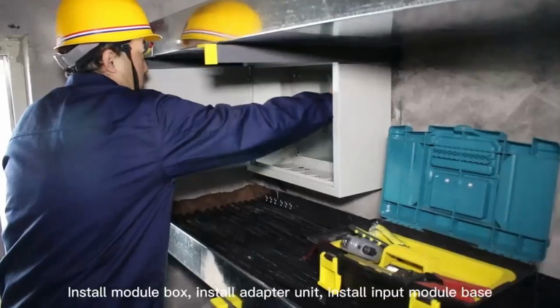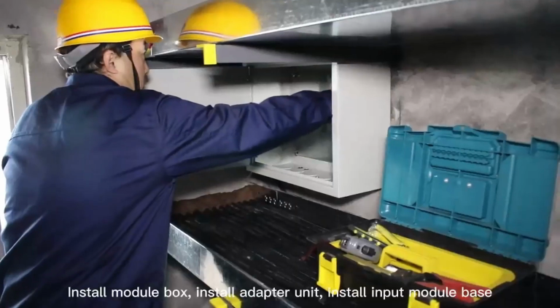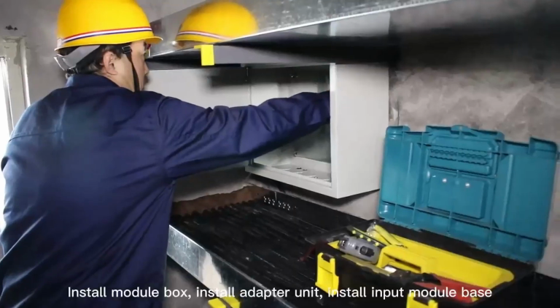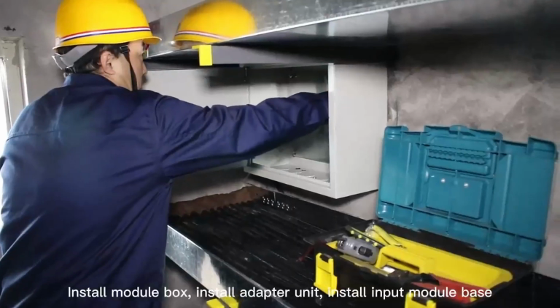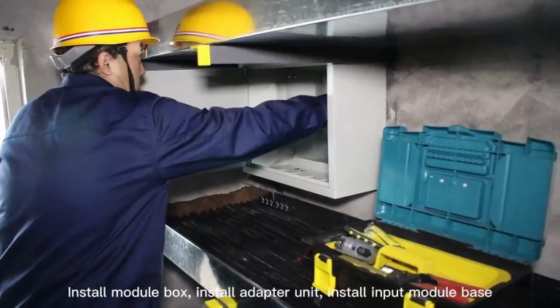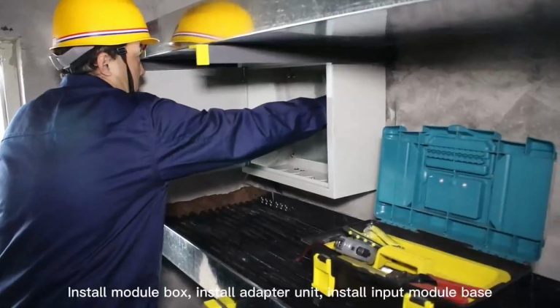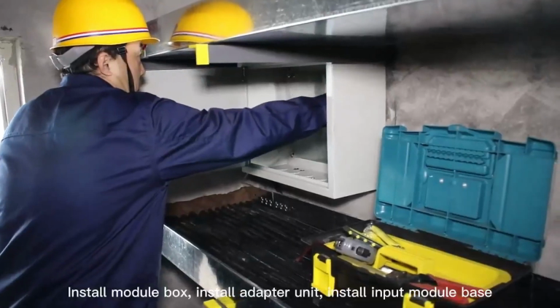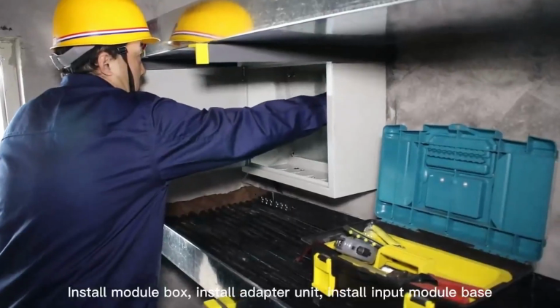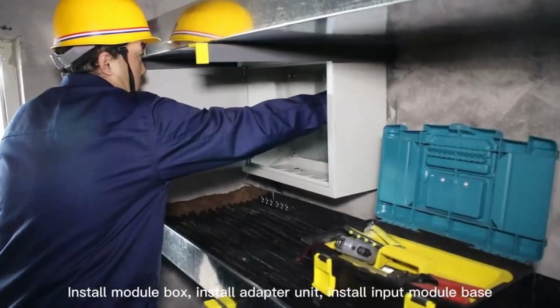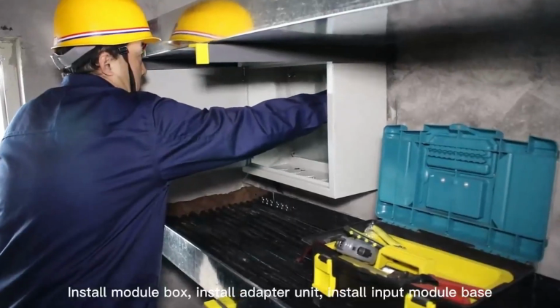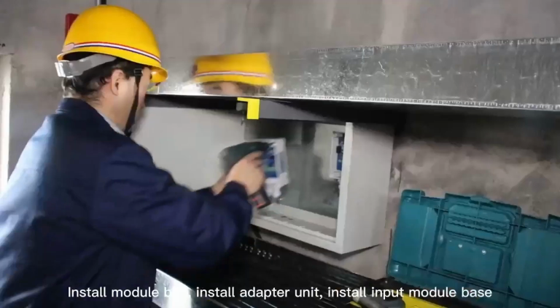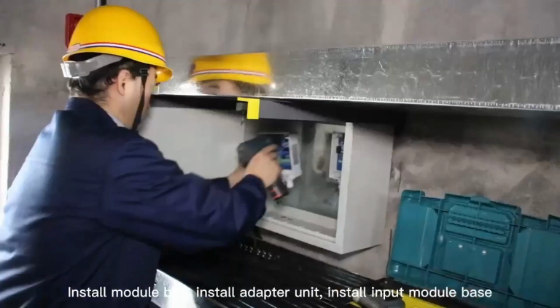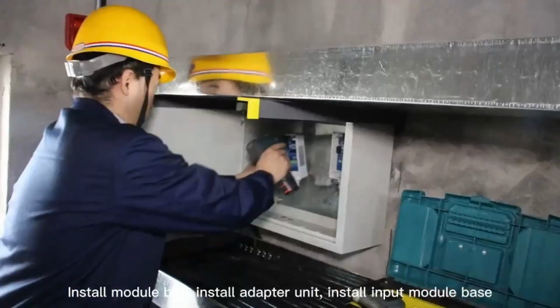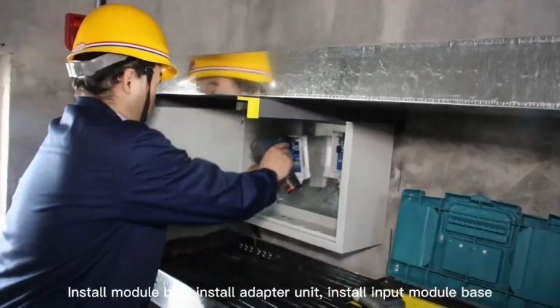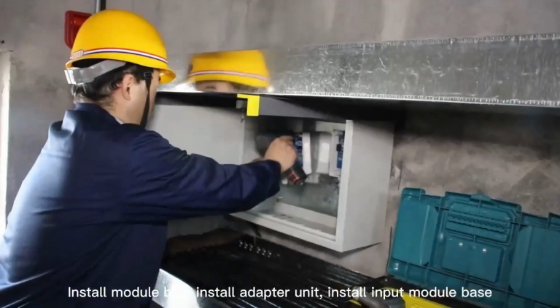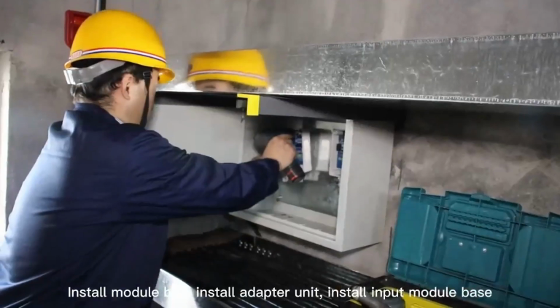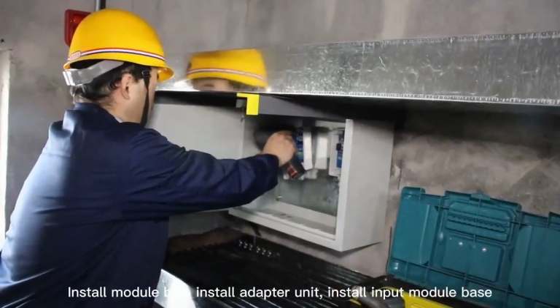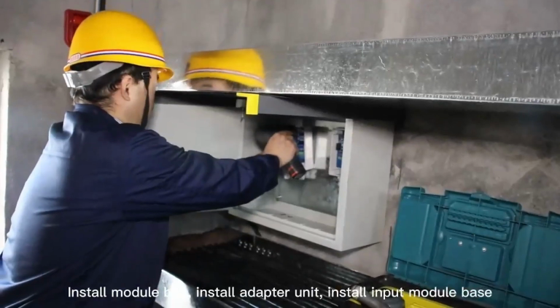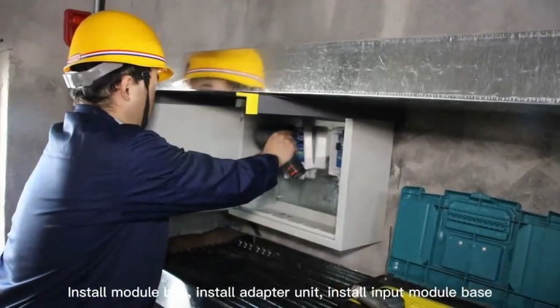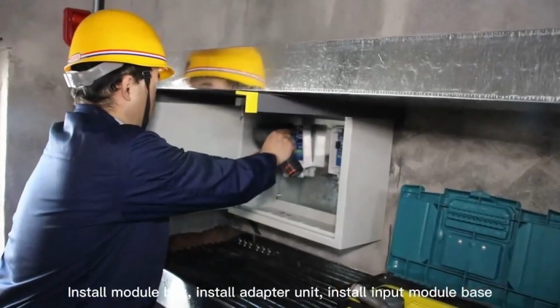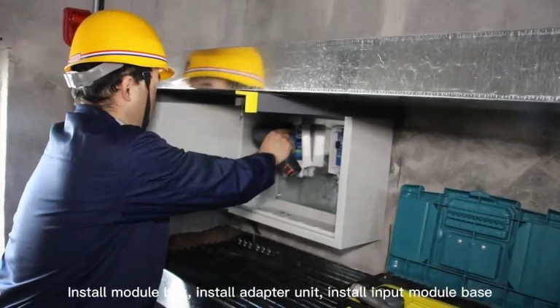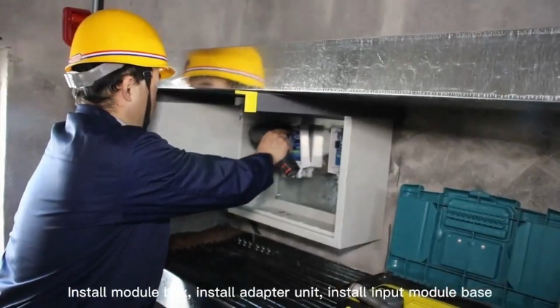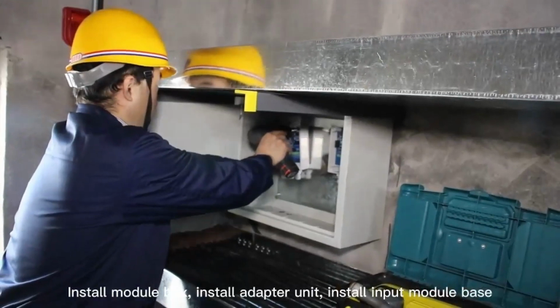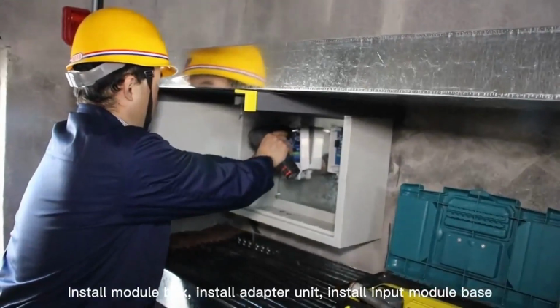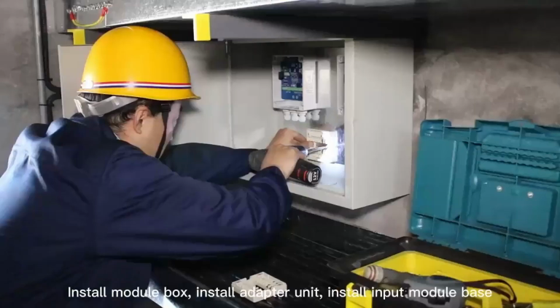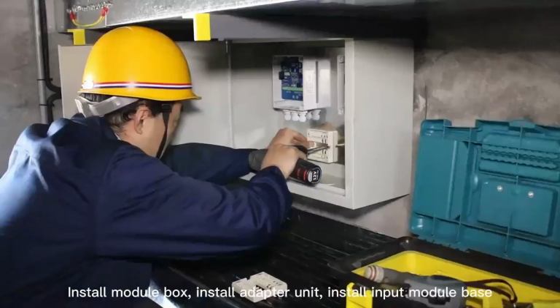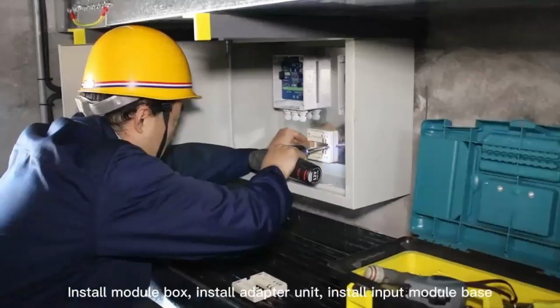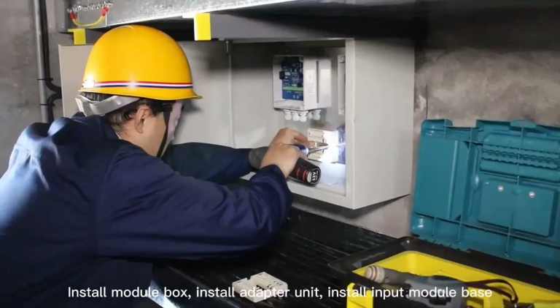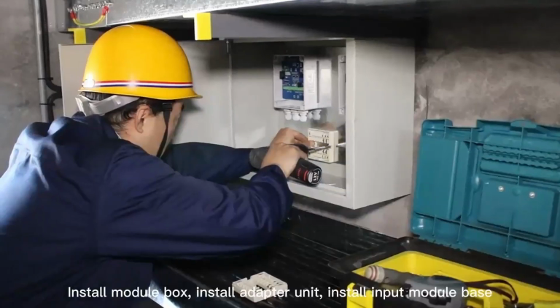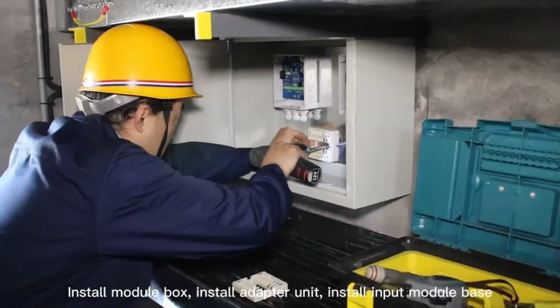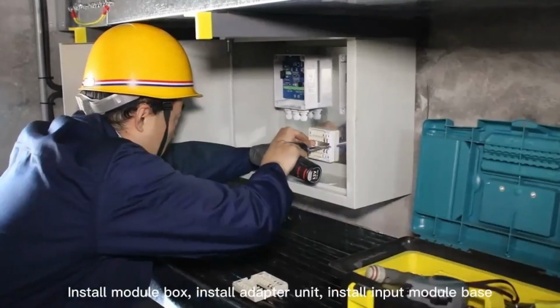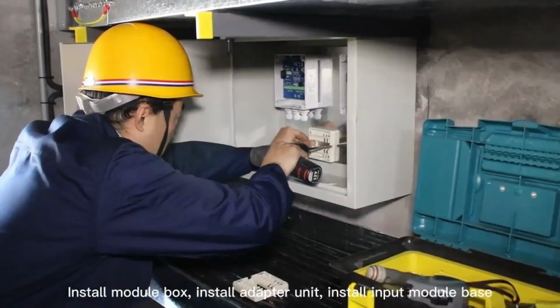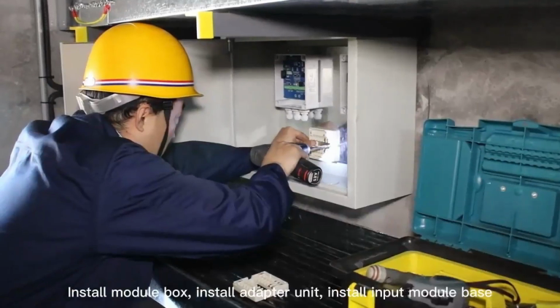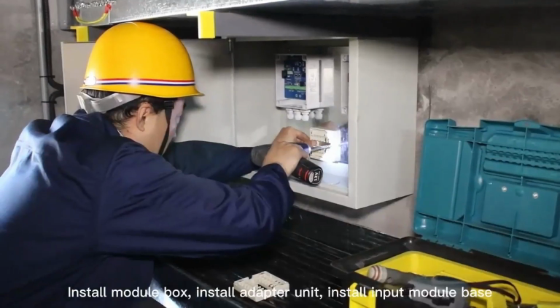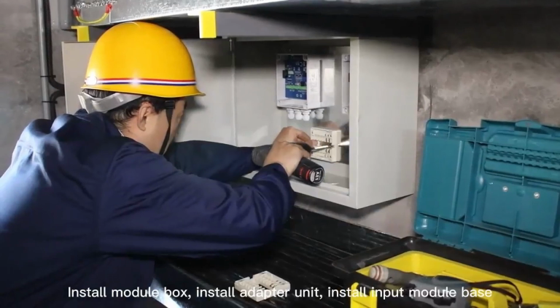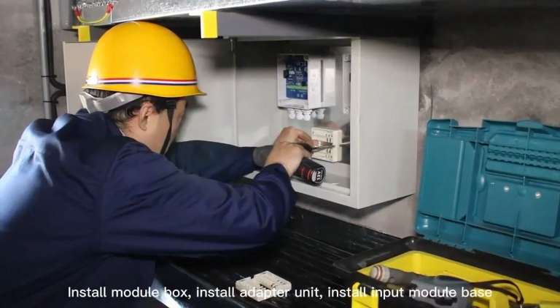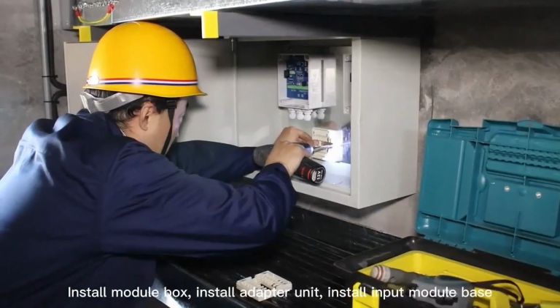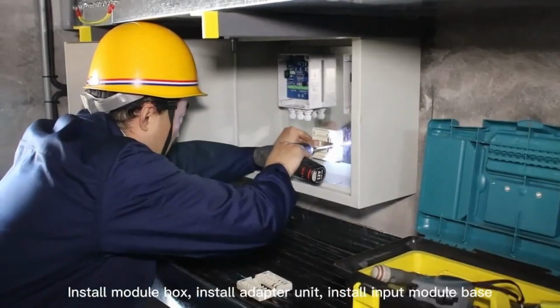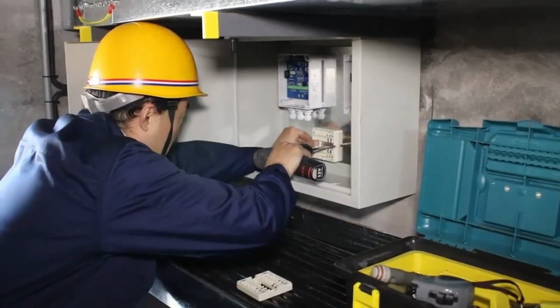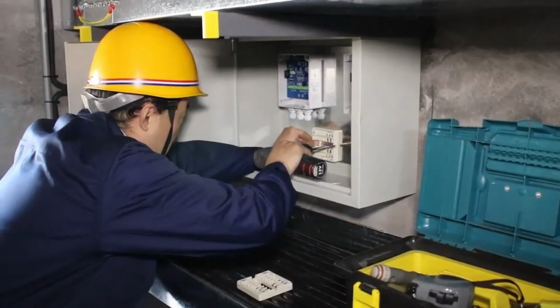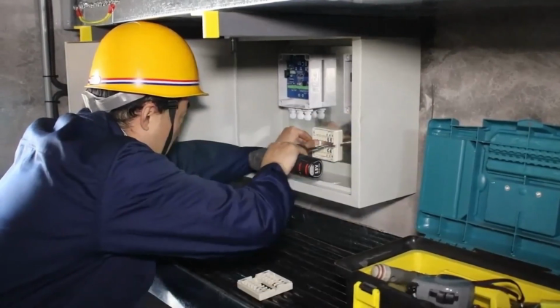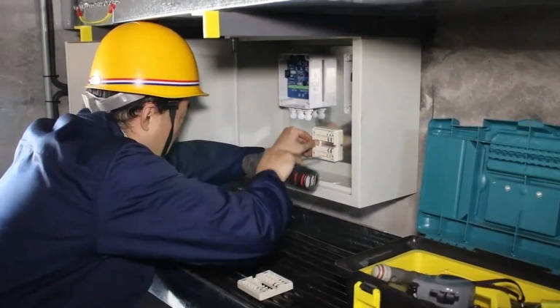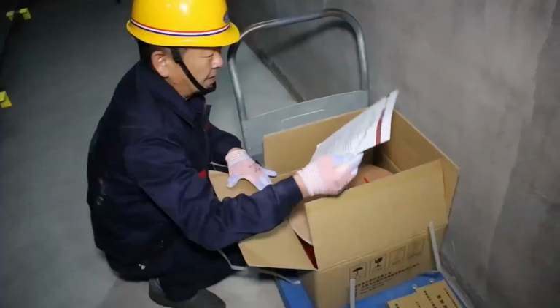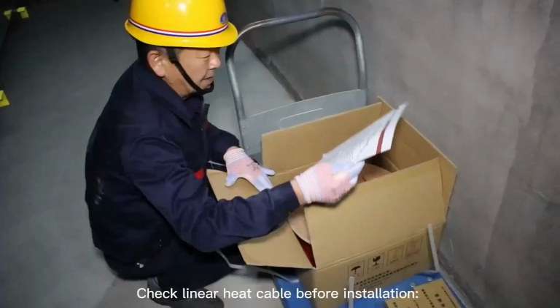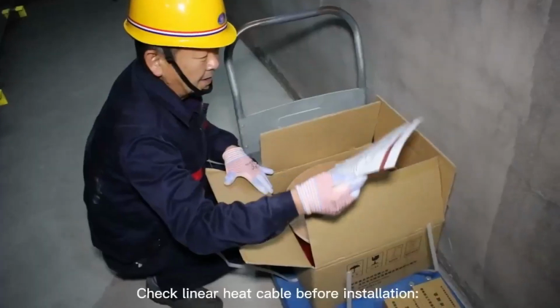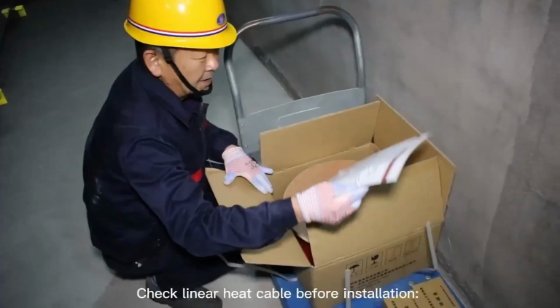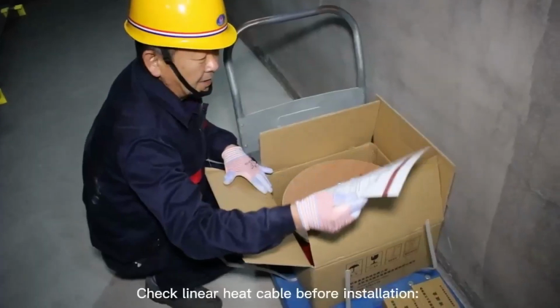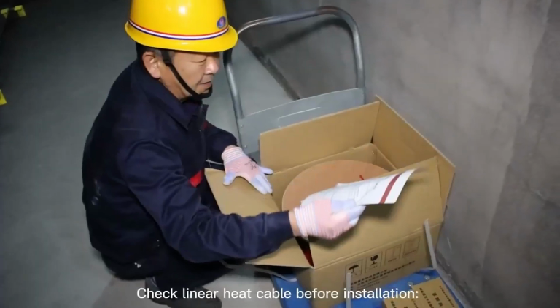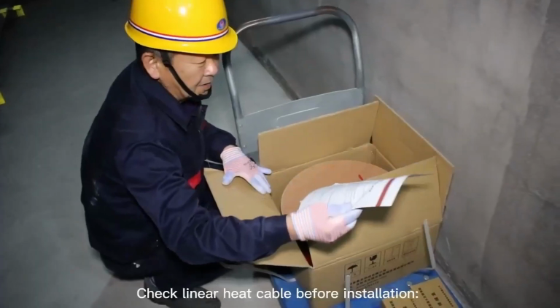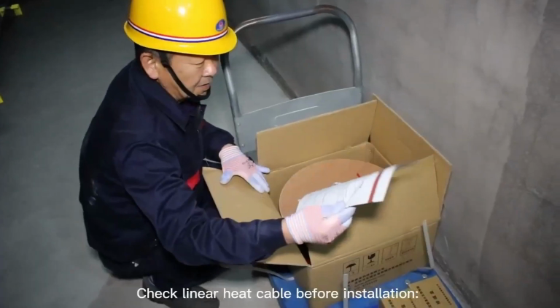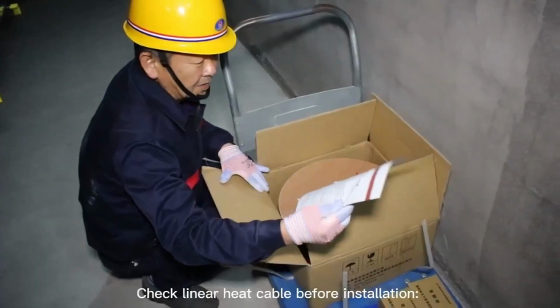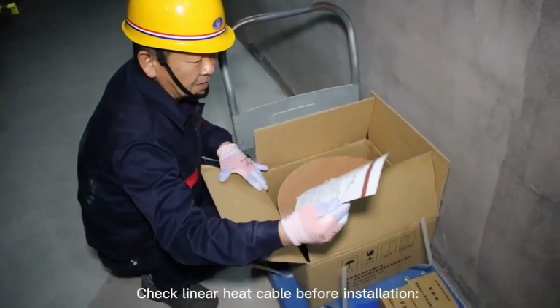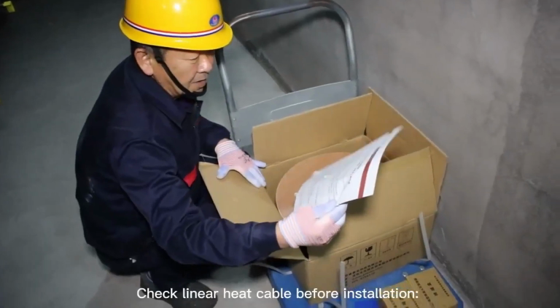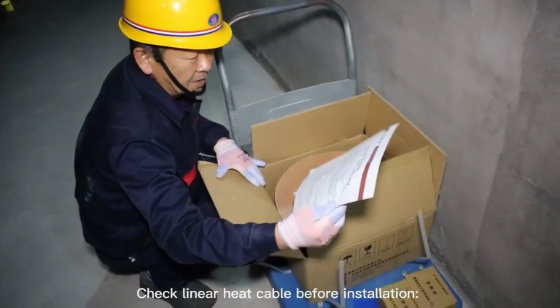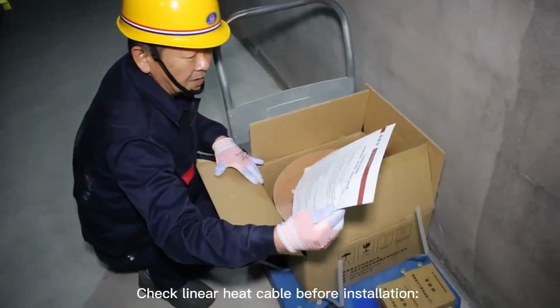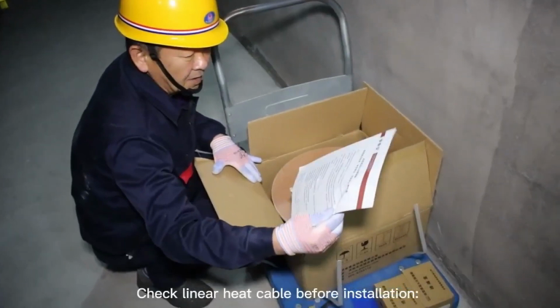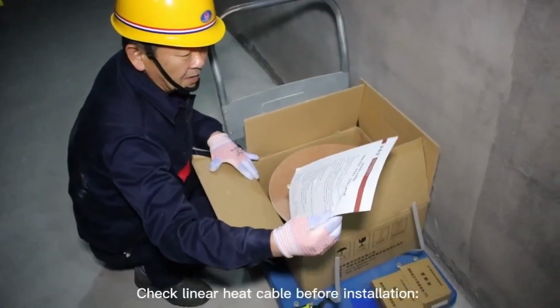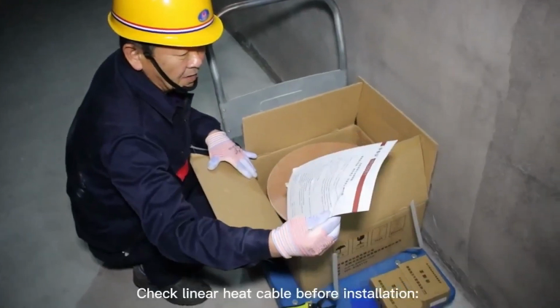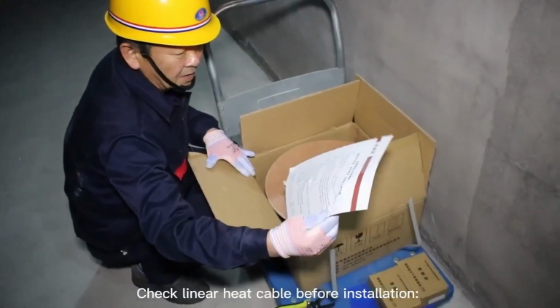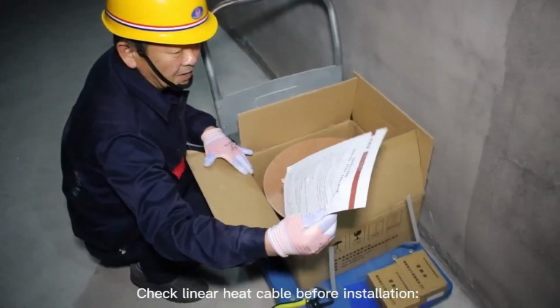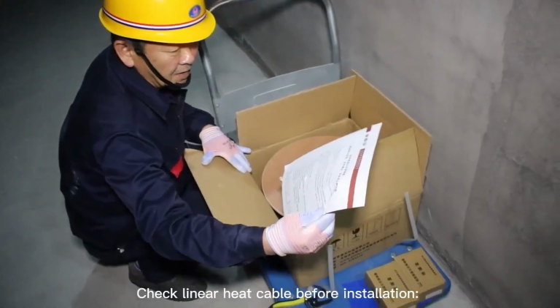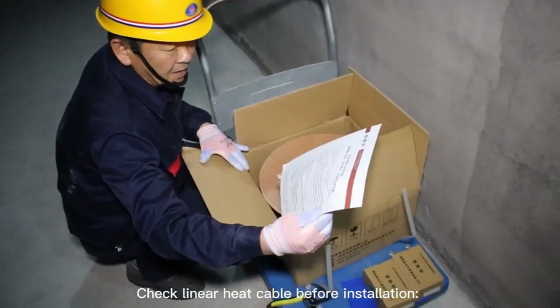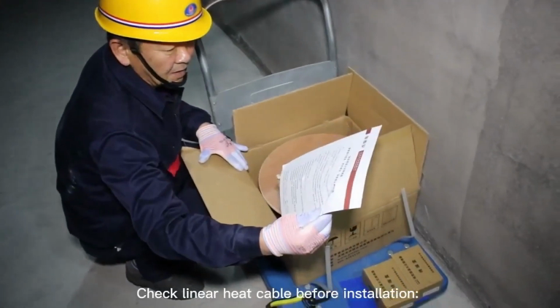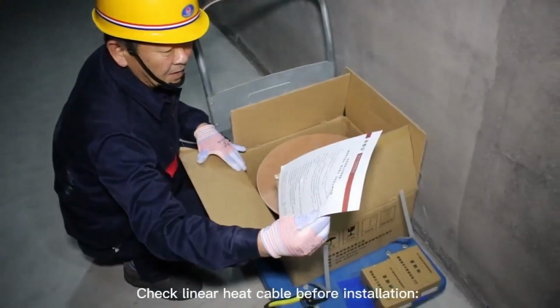Install the module box, install the adapter unit, and install the input module base. Check the linear heat cable before installation.